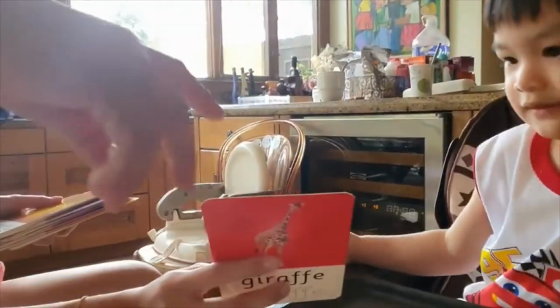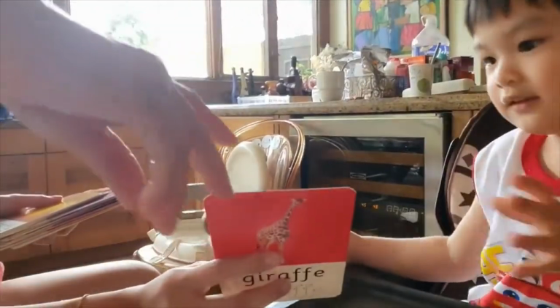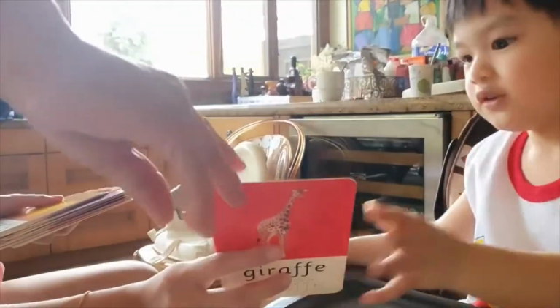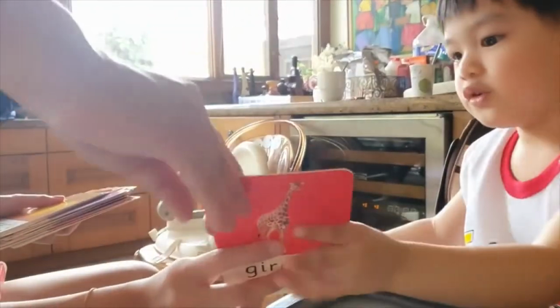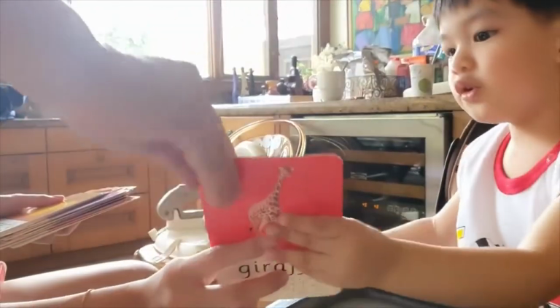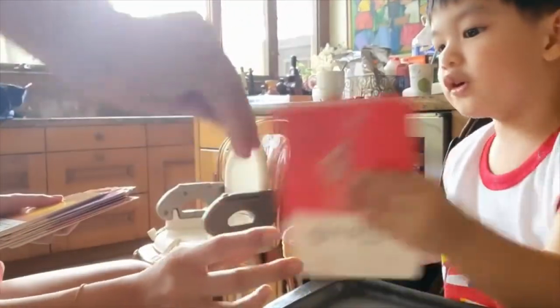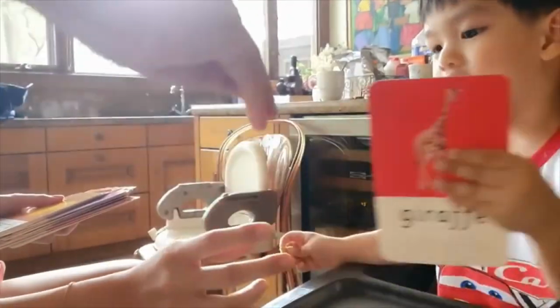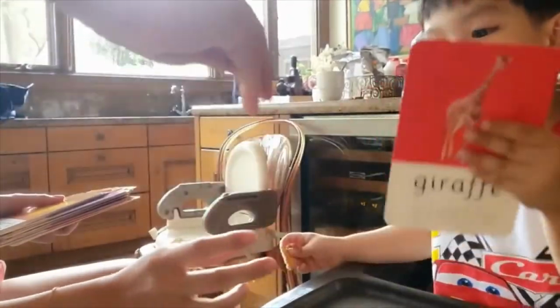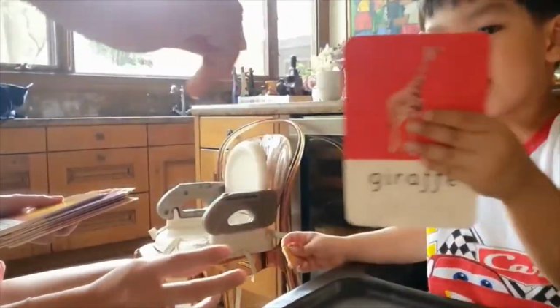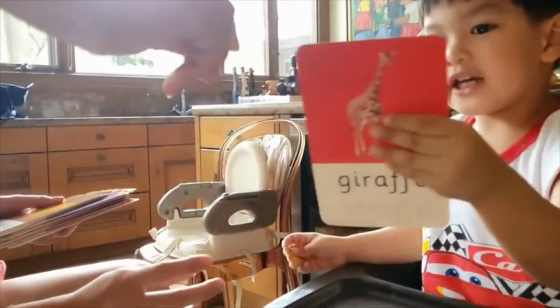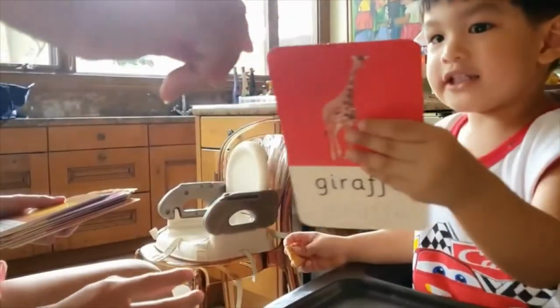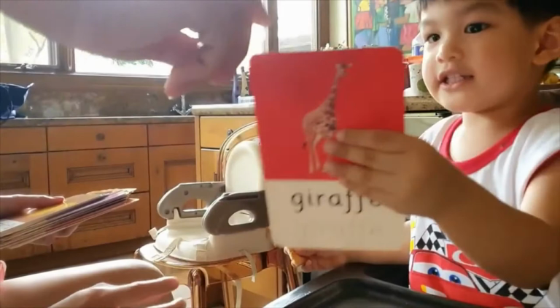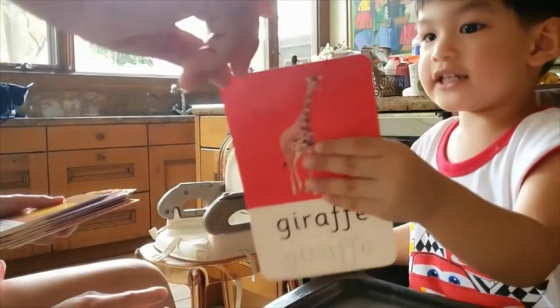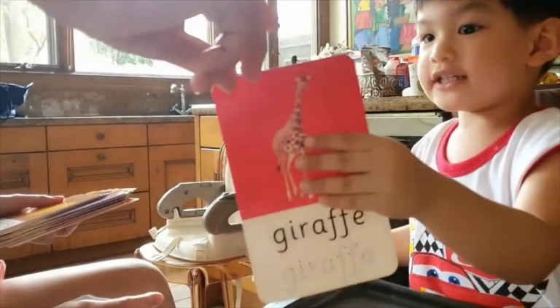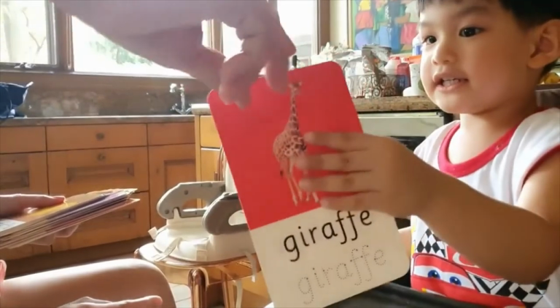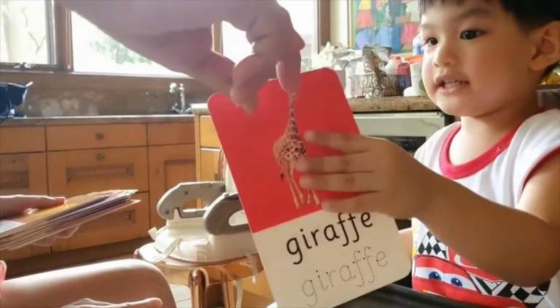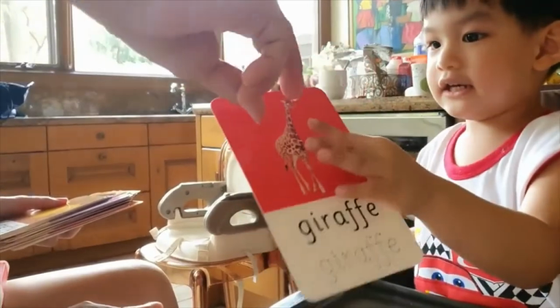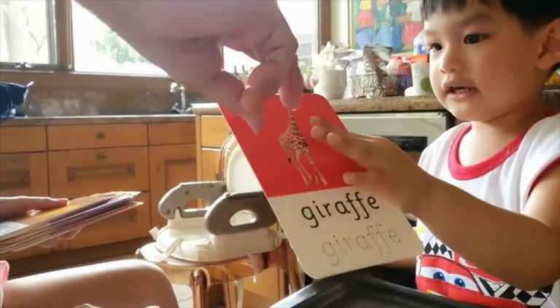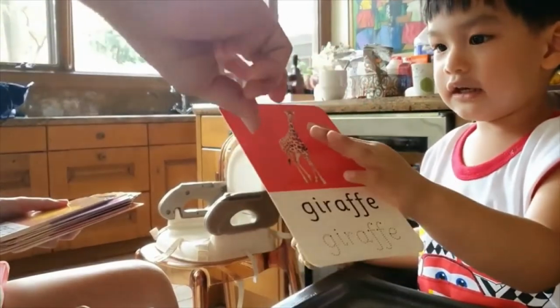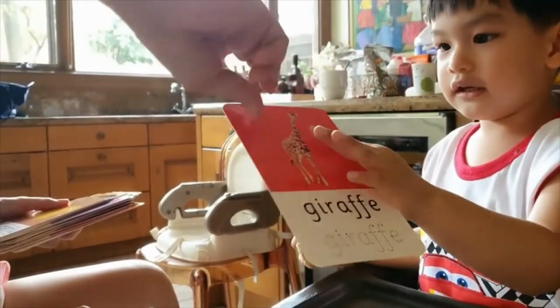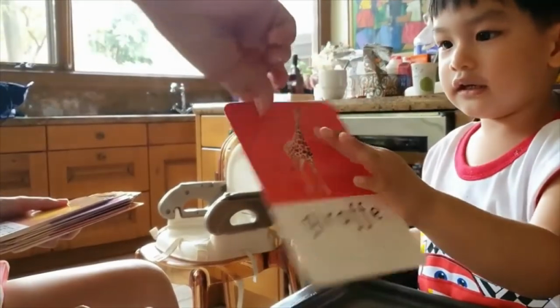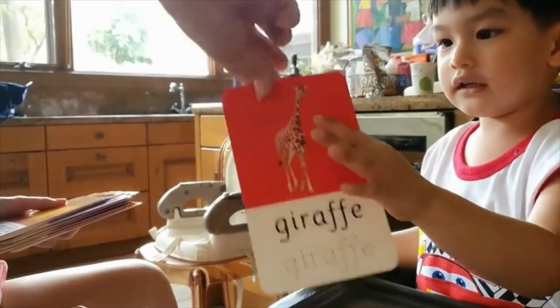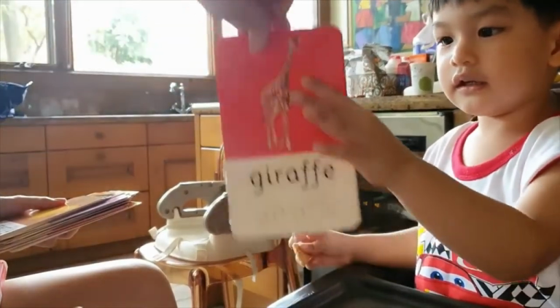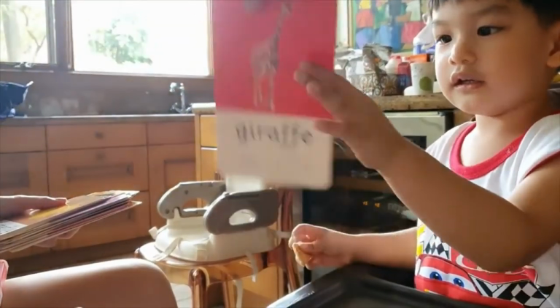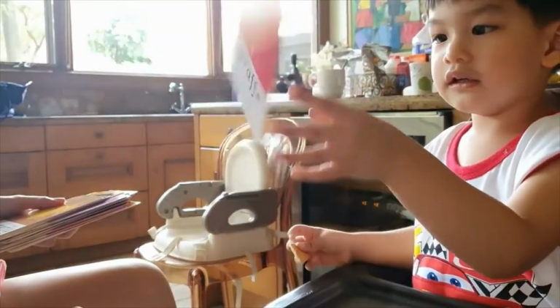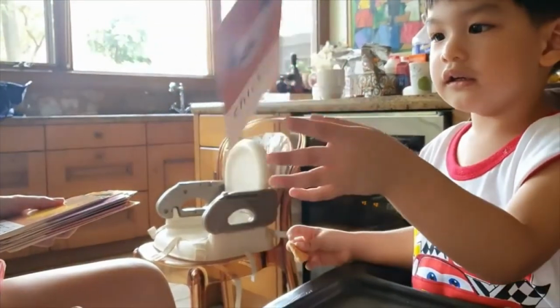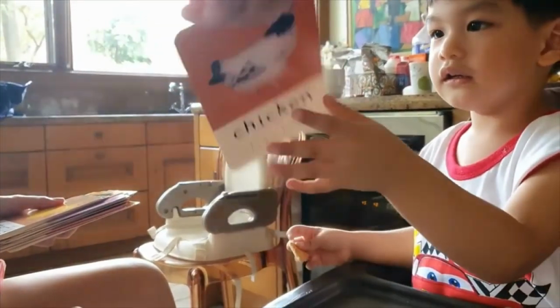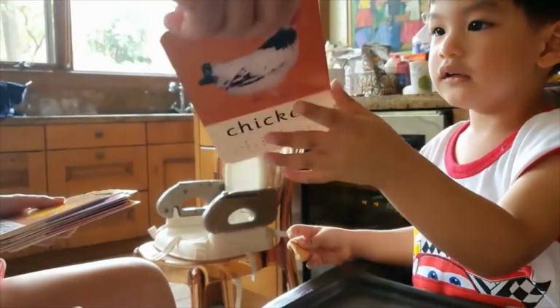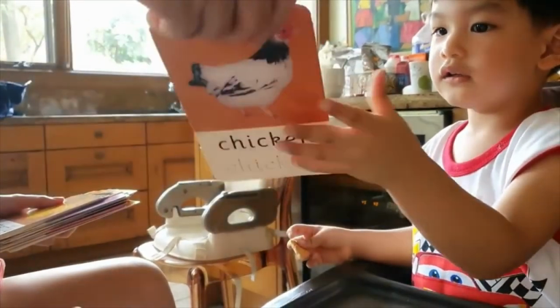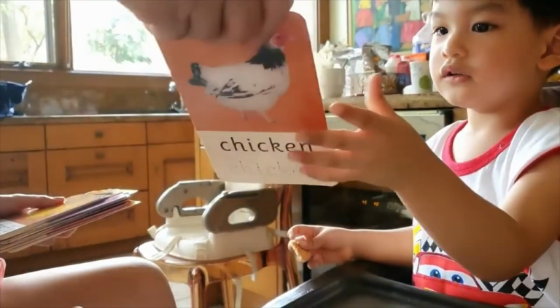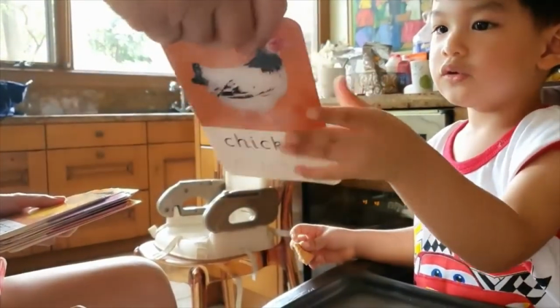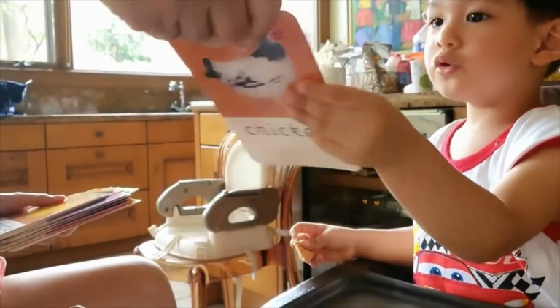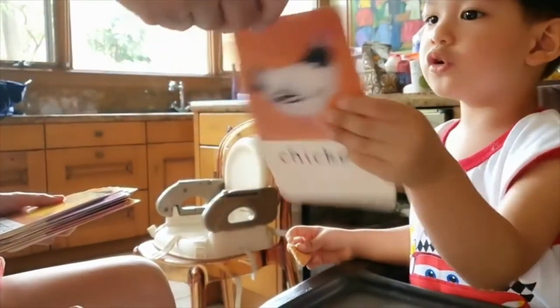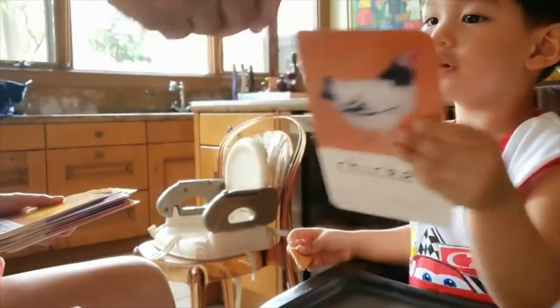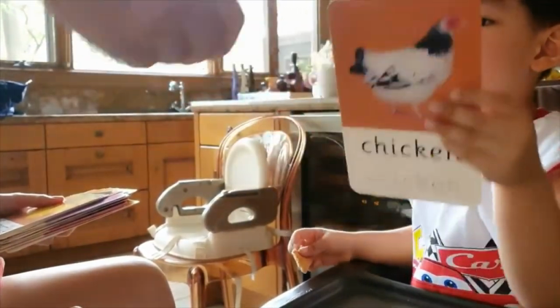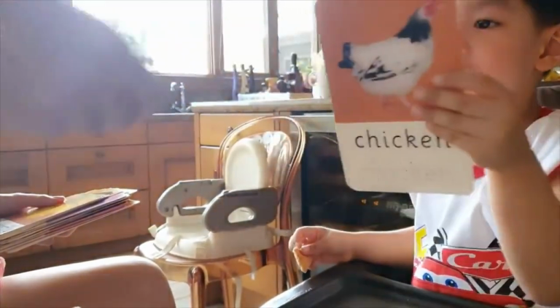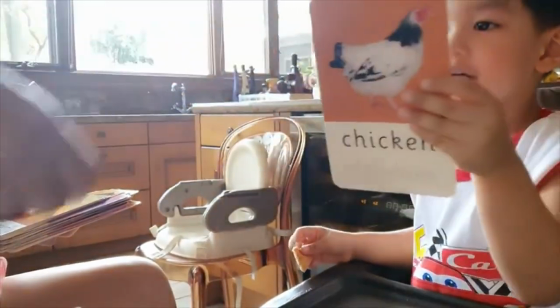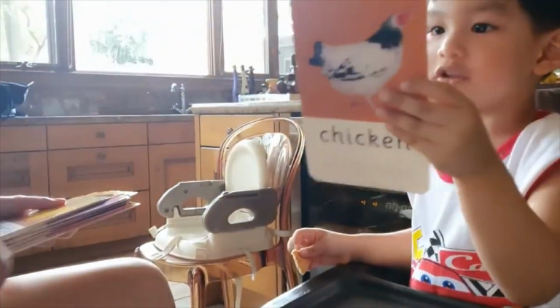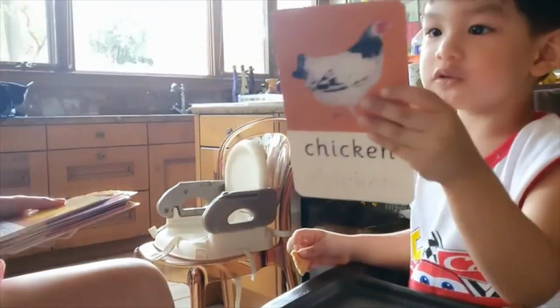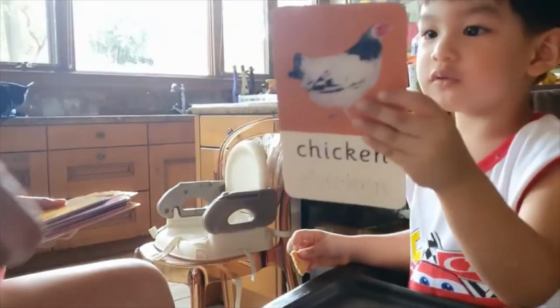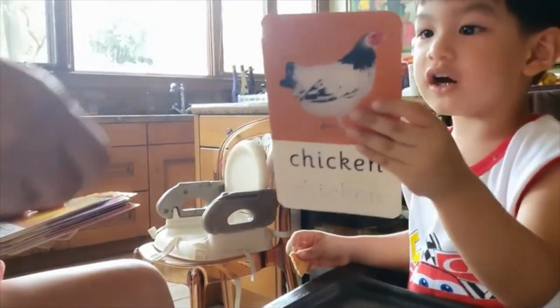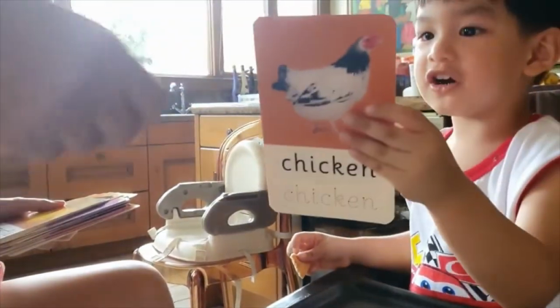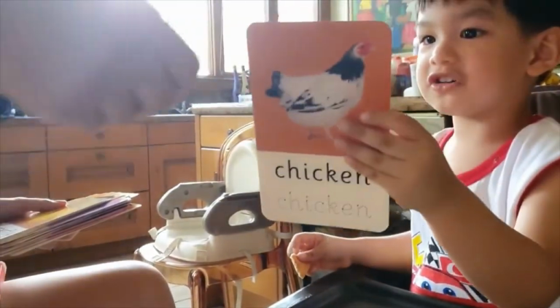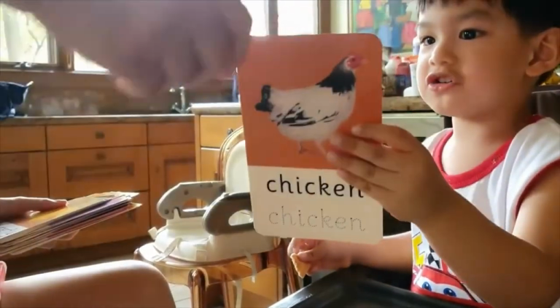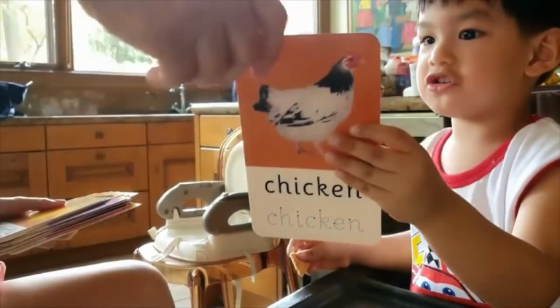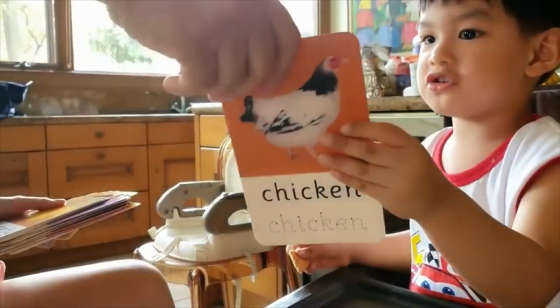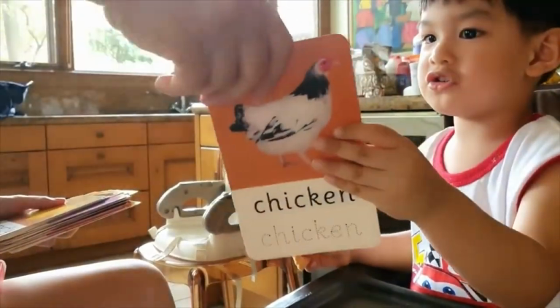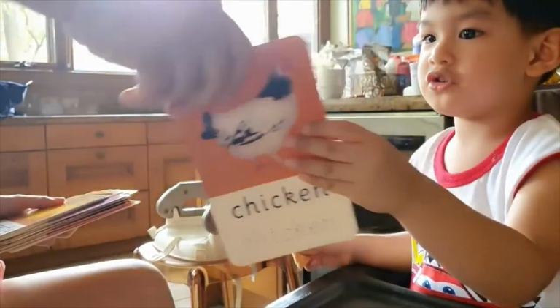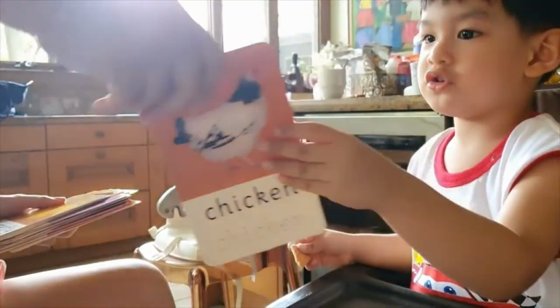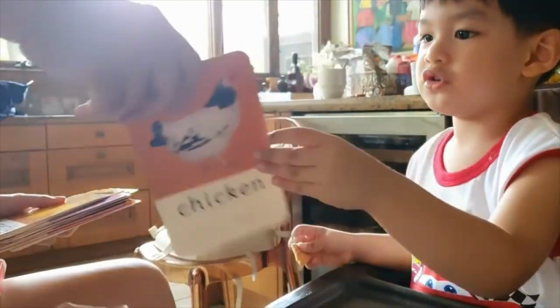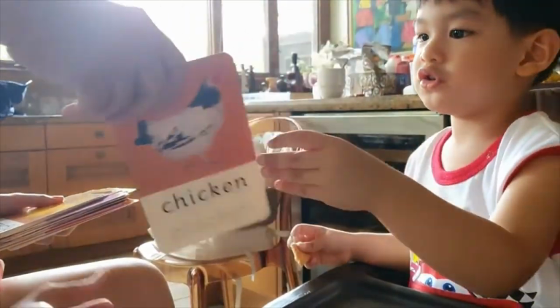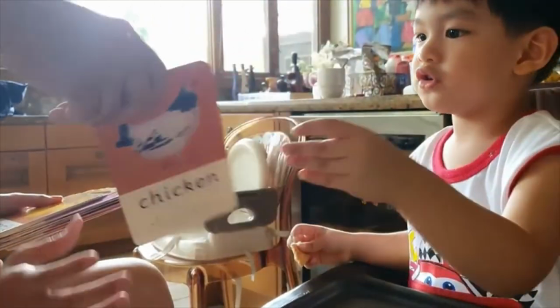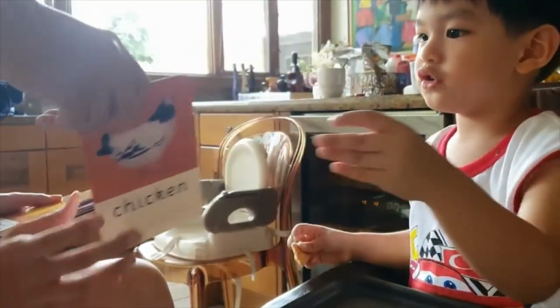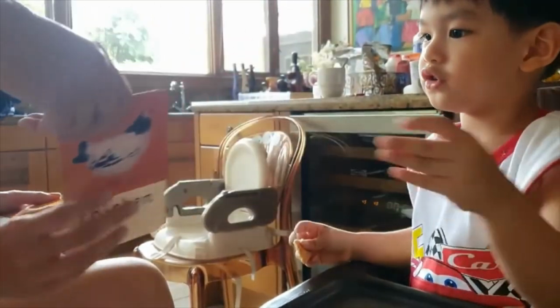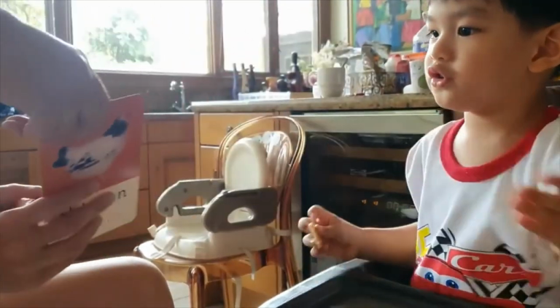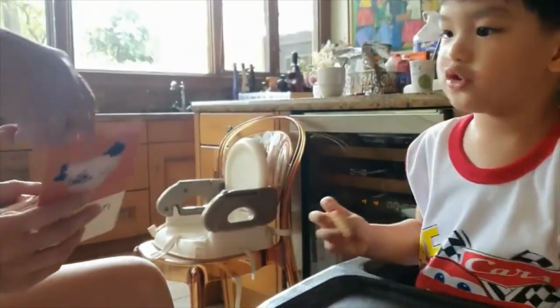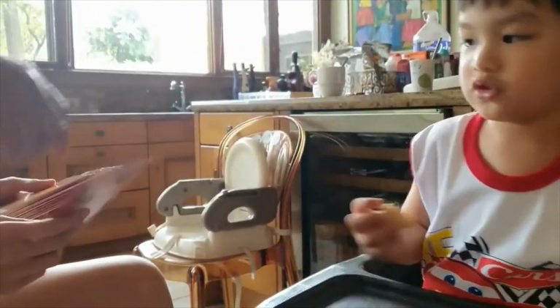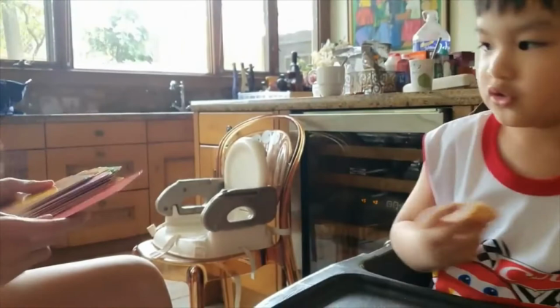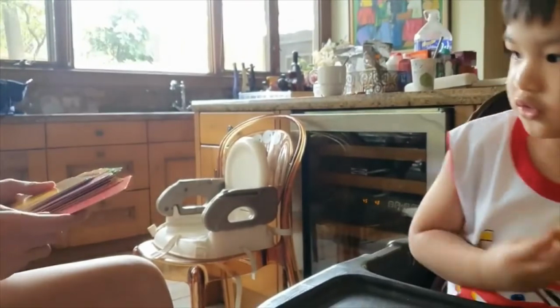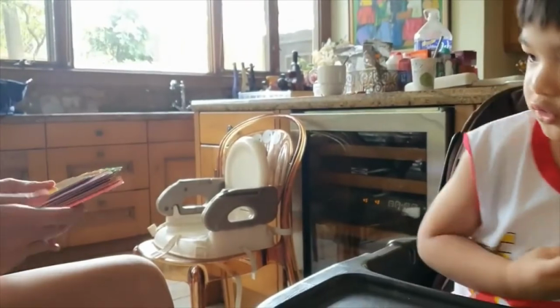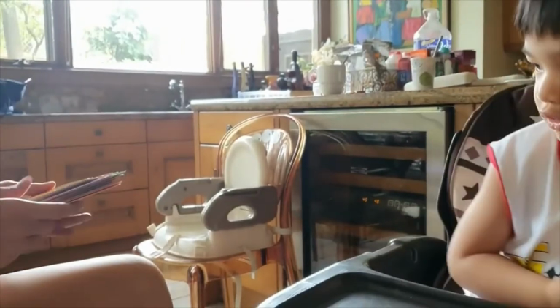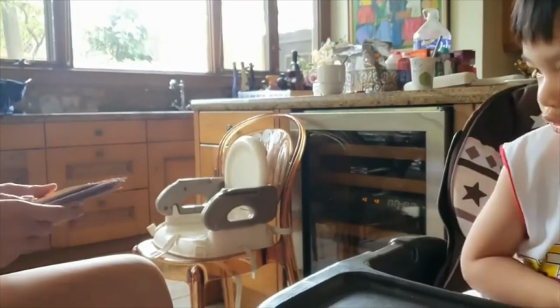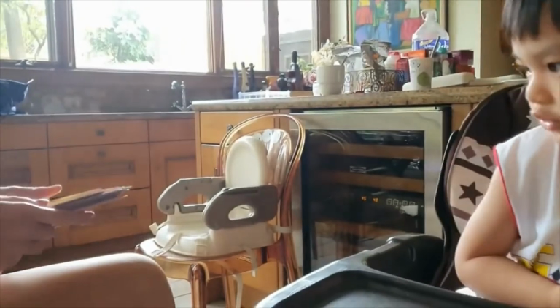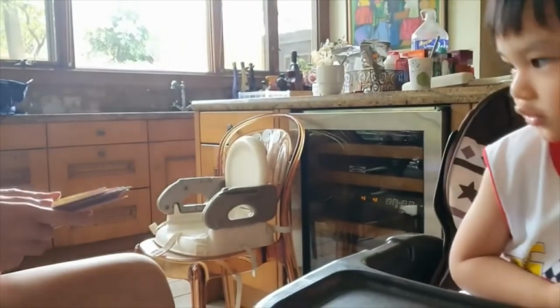Look! It's a chicken! It's a chicken! How about this one? Look! It's a giraffe! It's a giraffe! Very good!